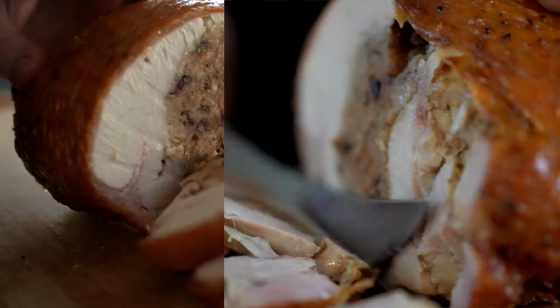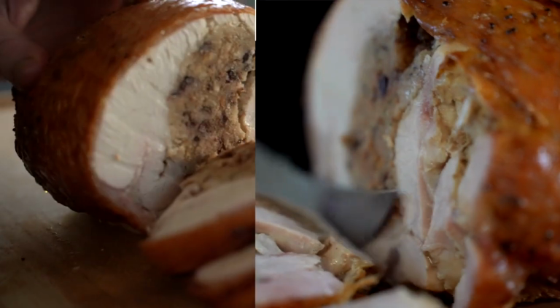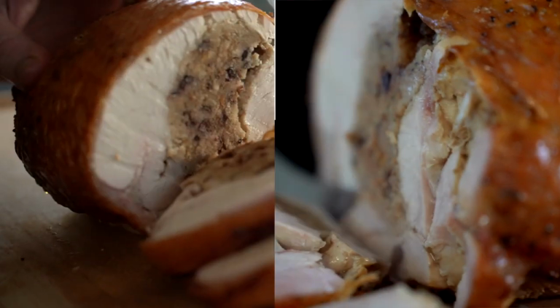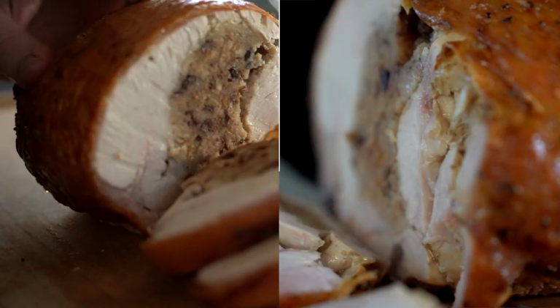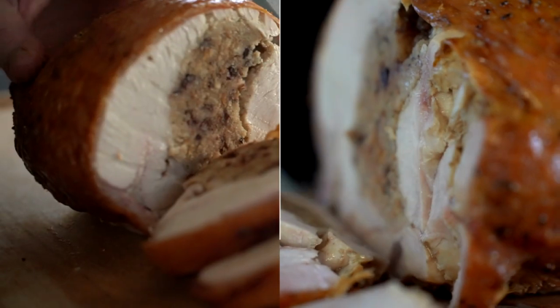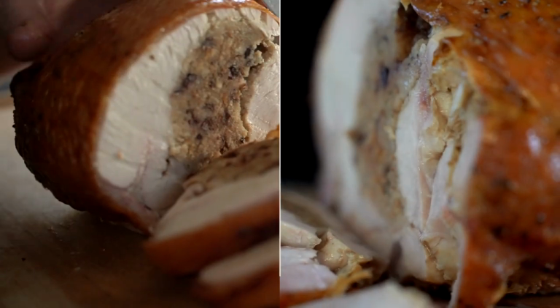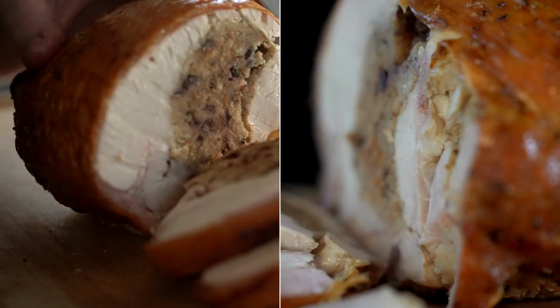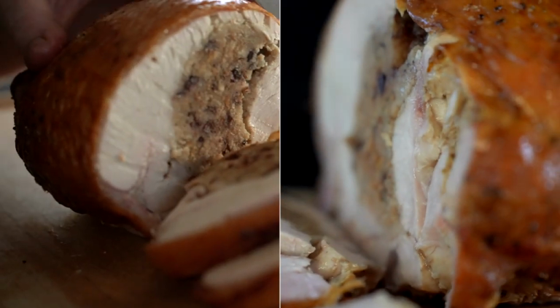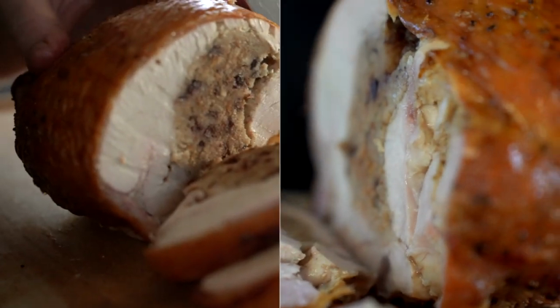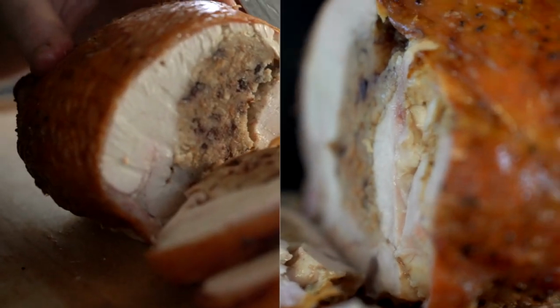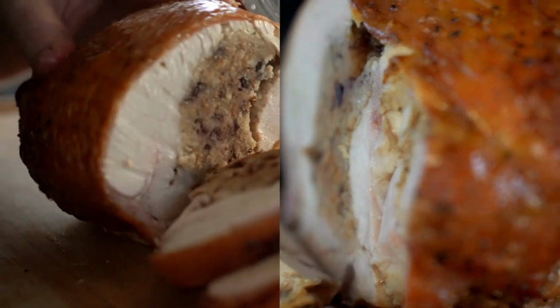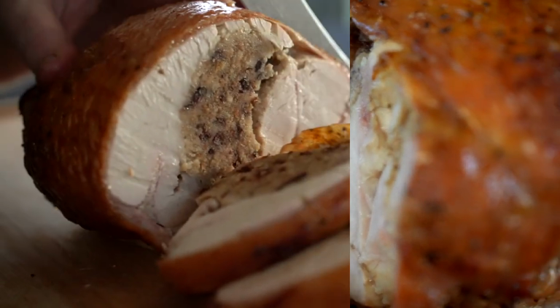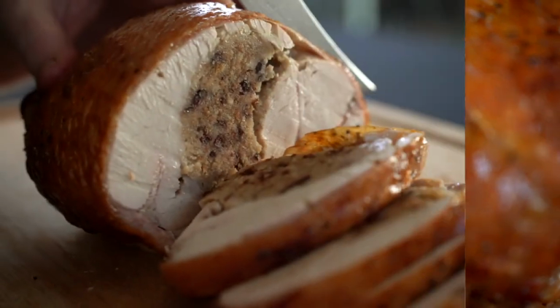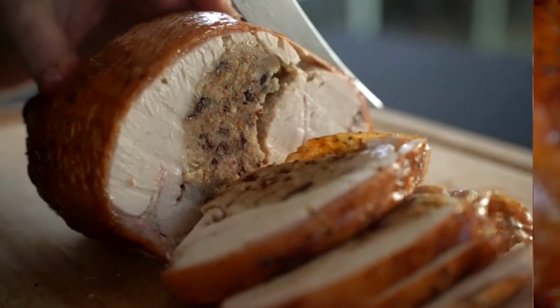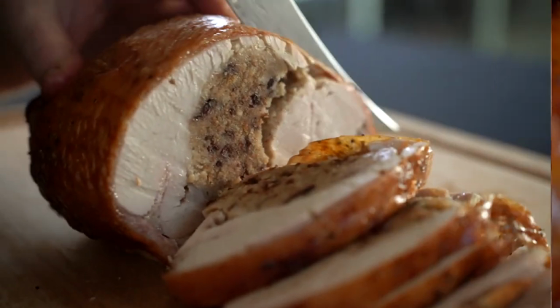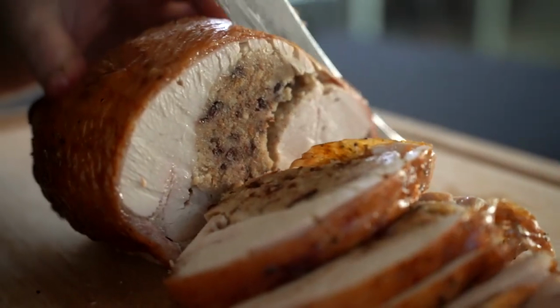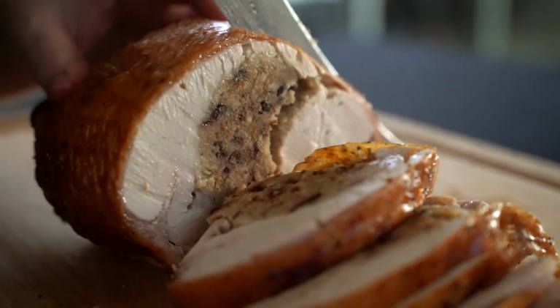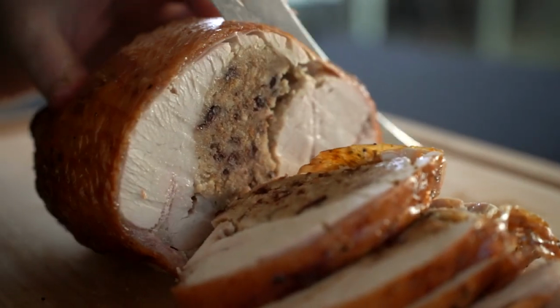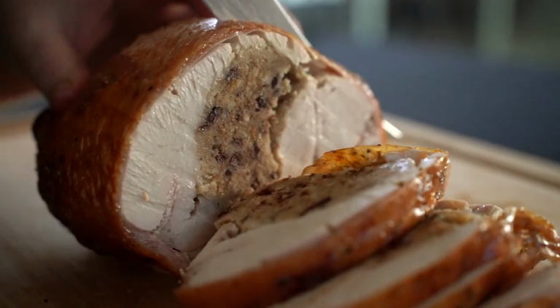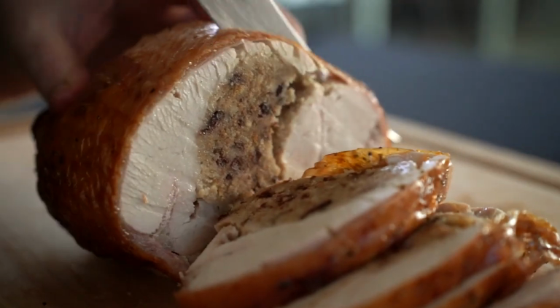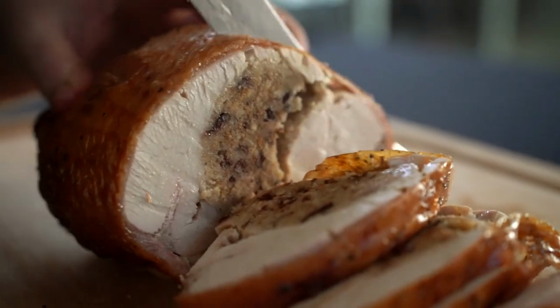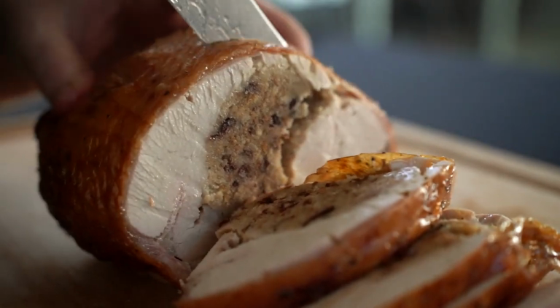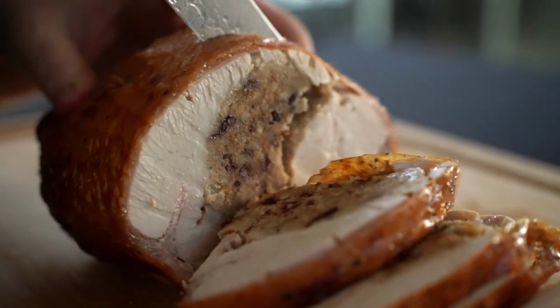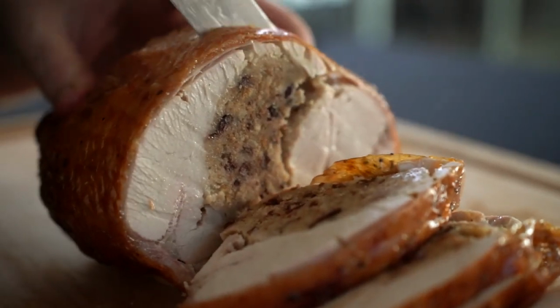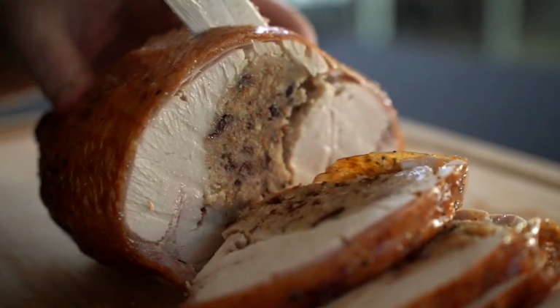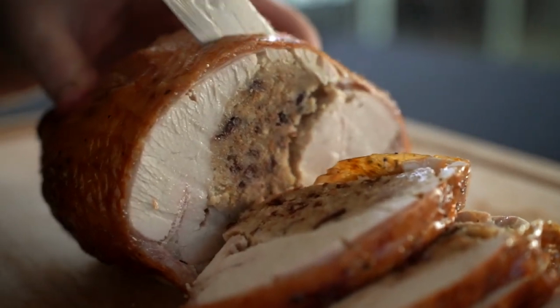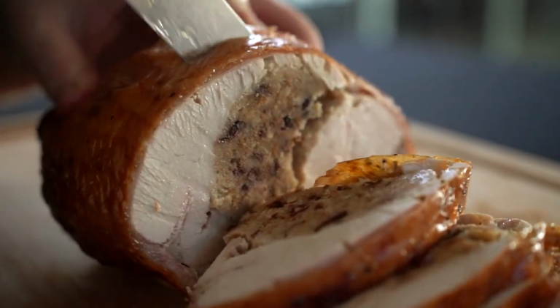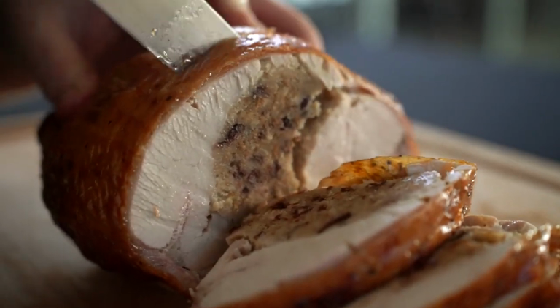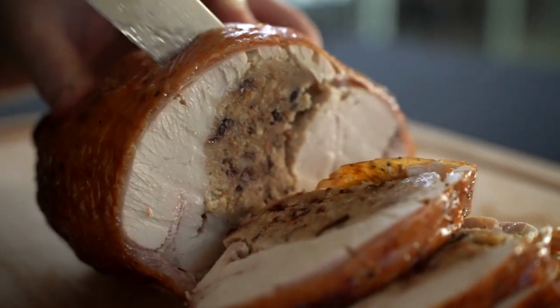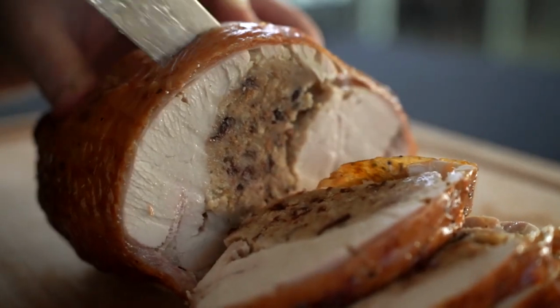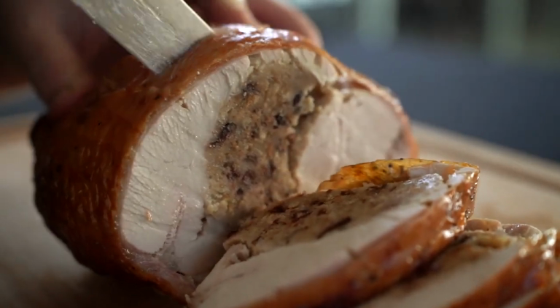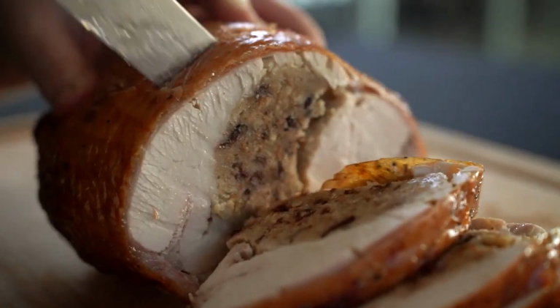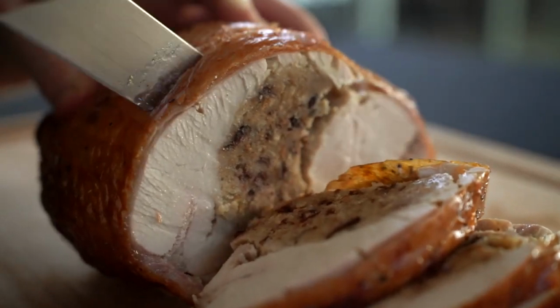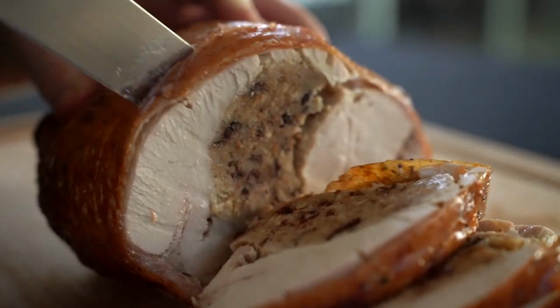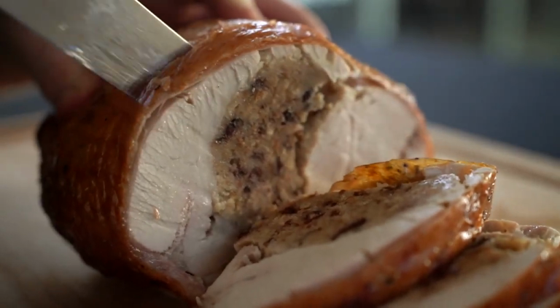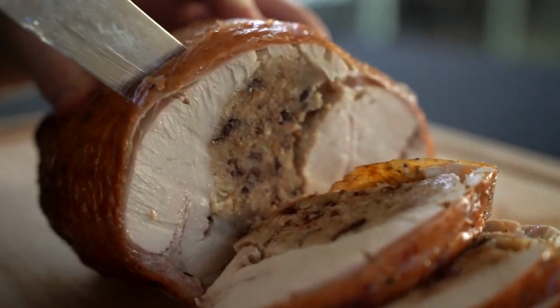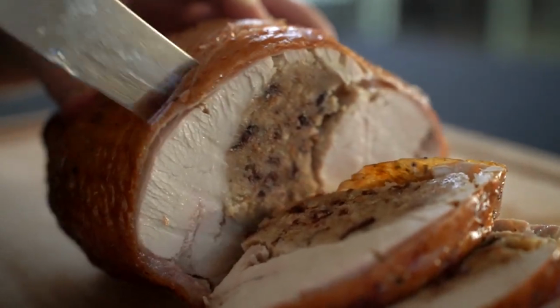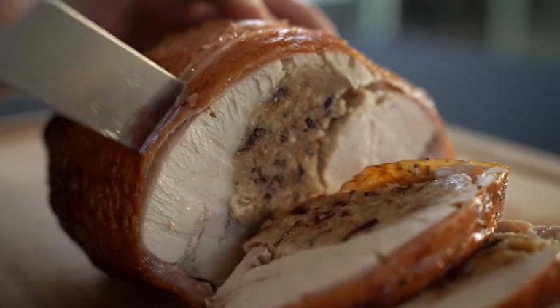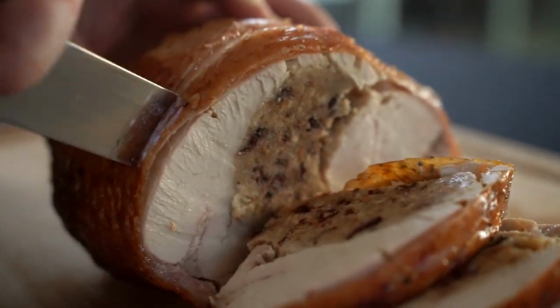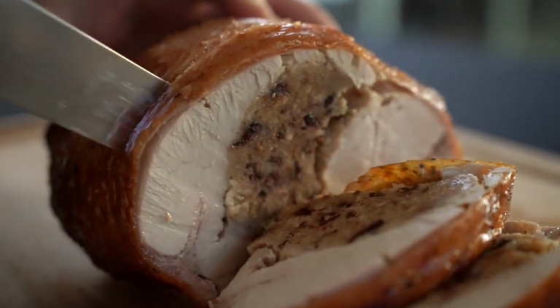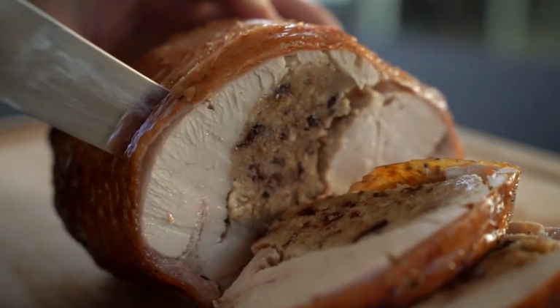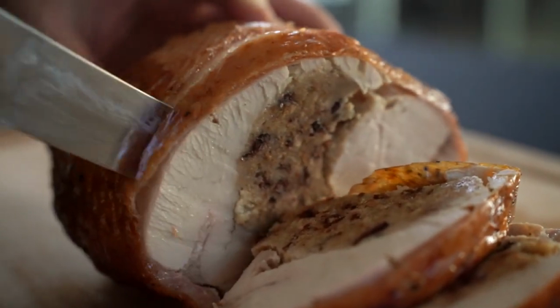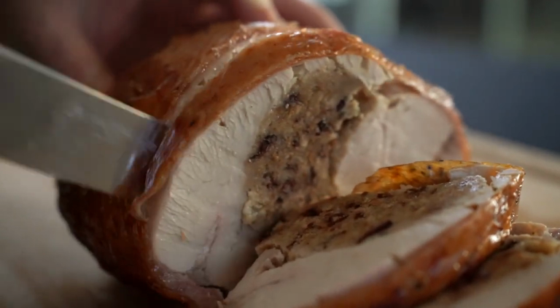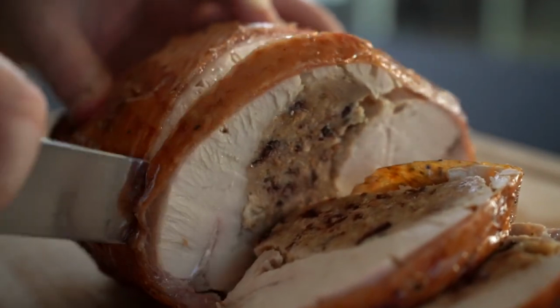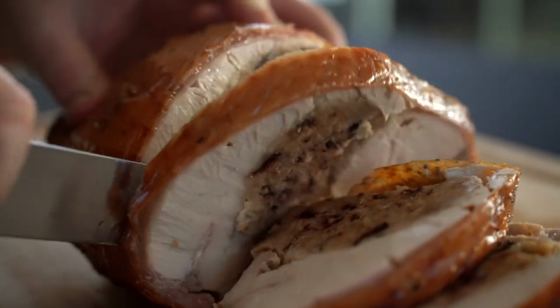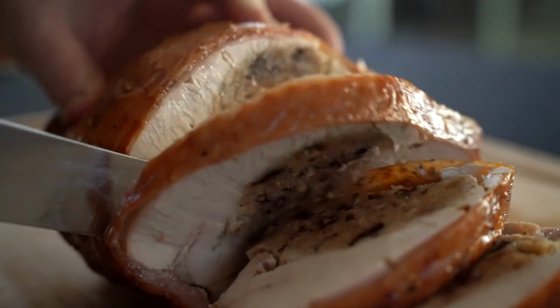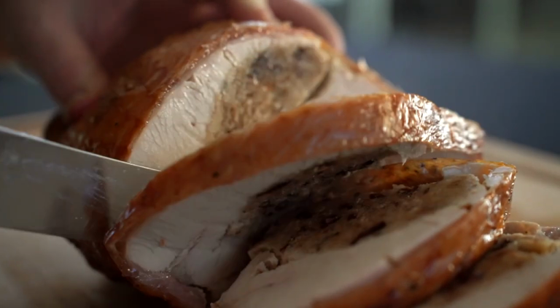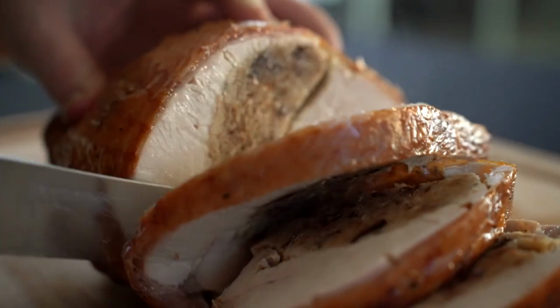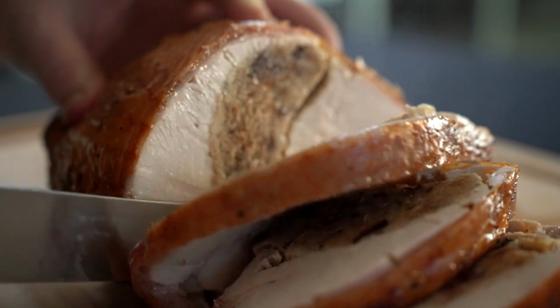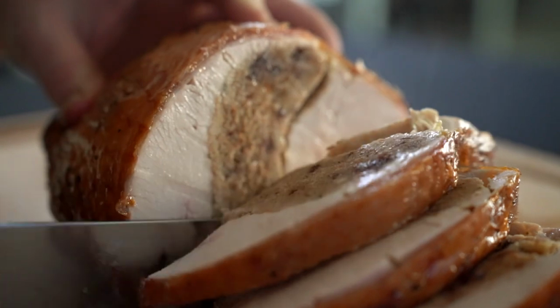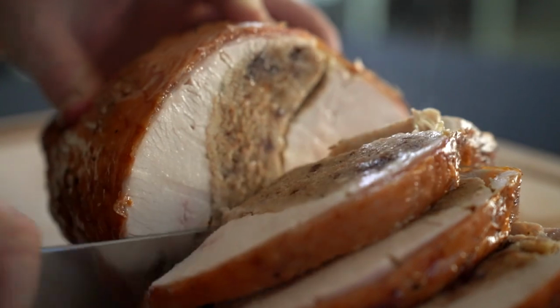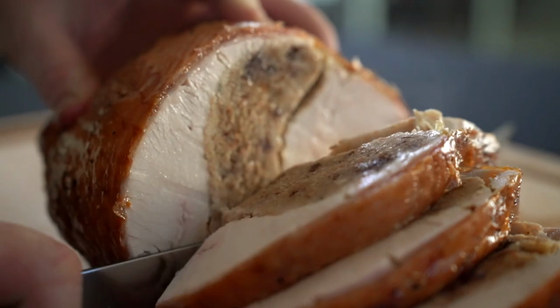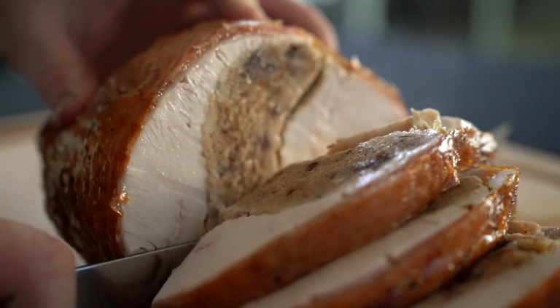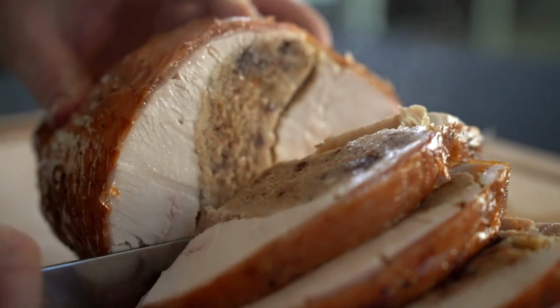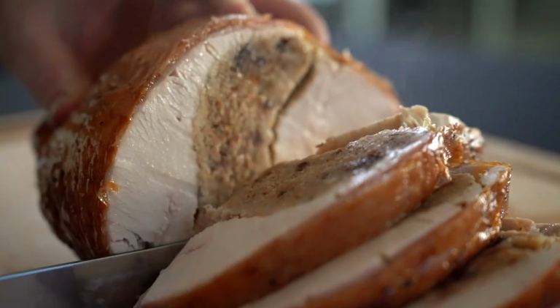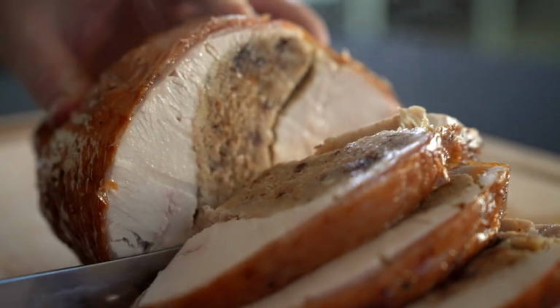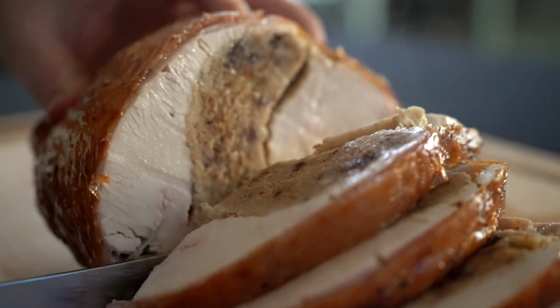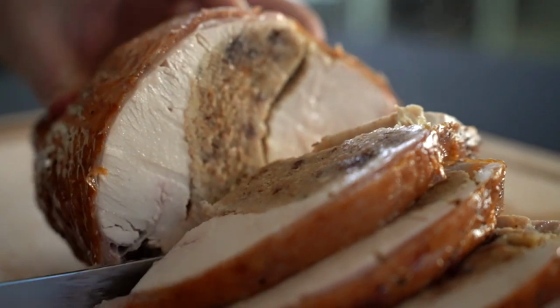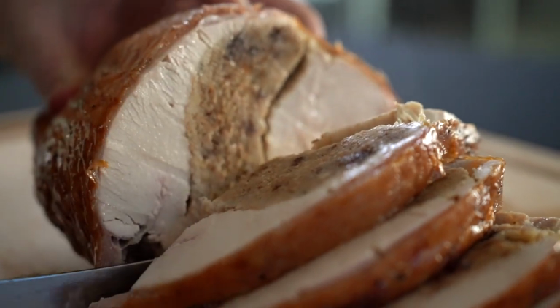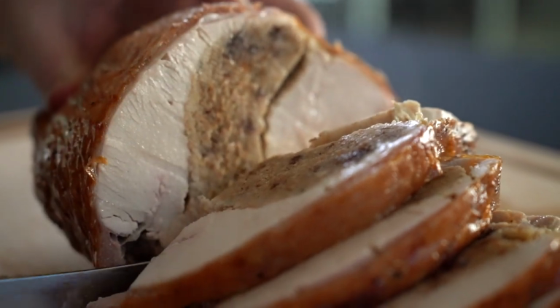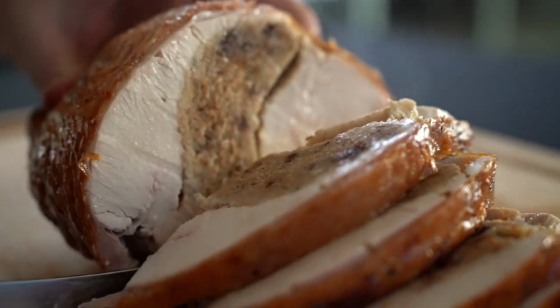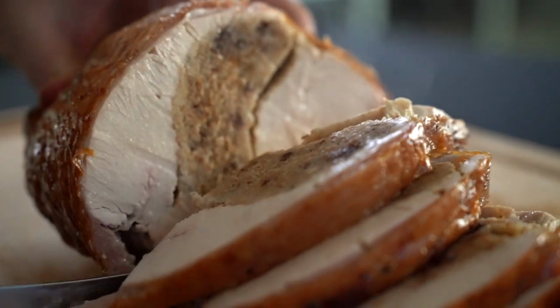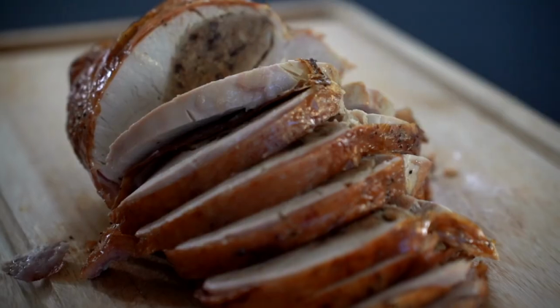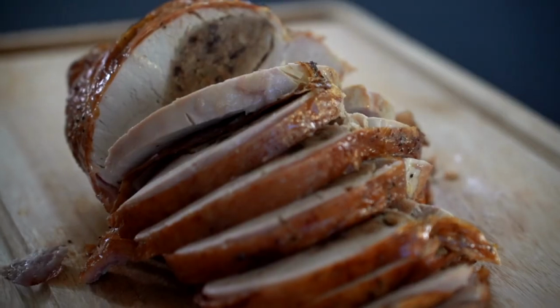This turkey buffet is one that we have boned and rolled with a cranberry and chestnut seasoning.